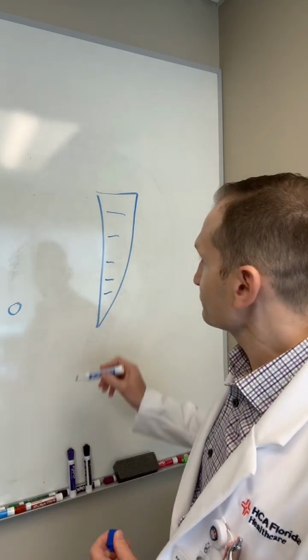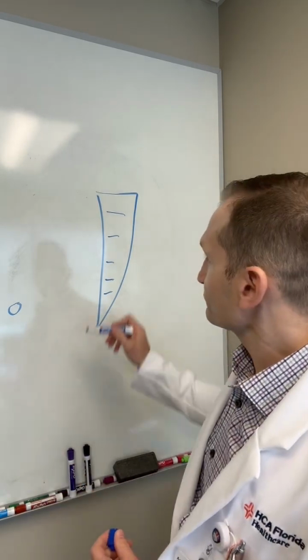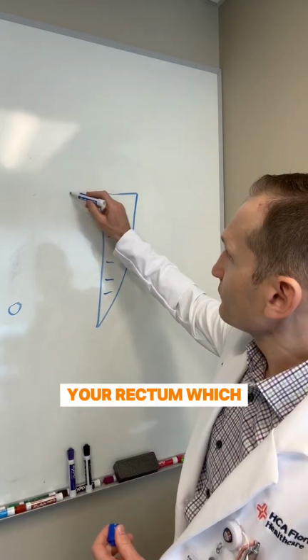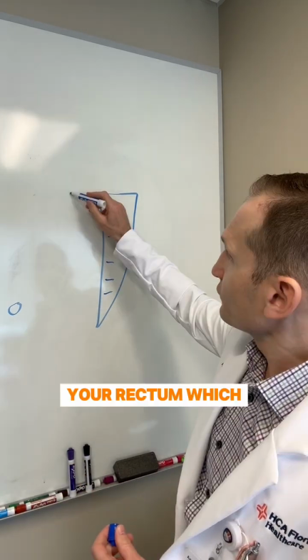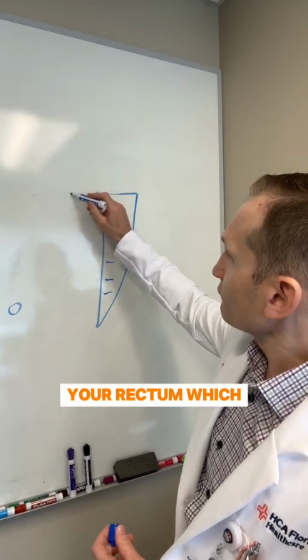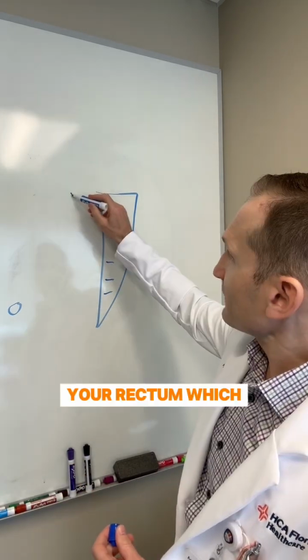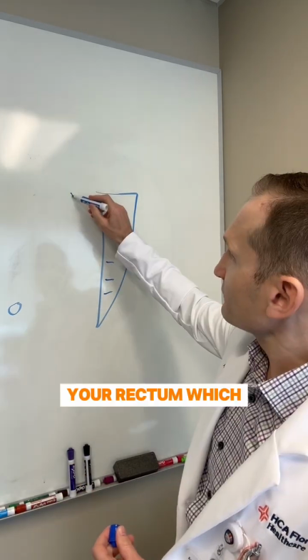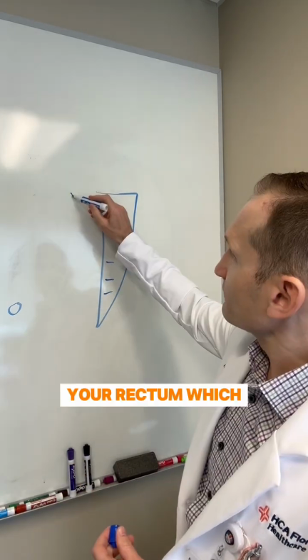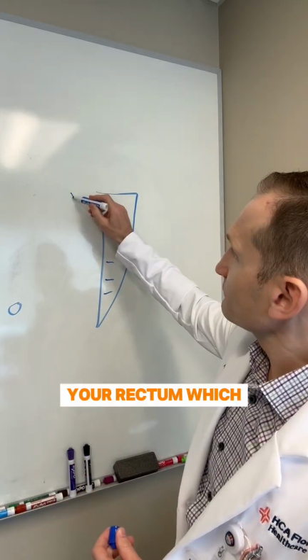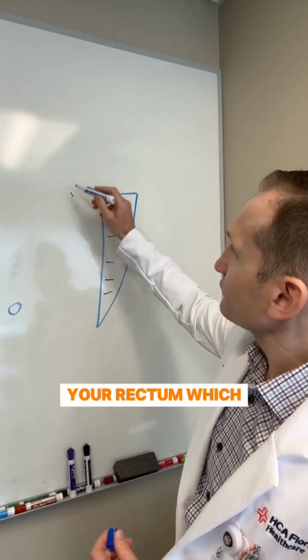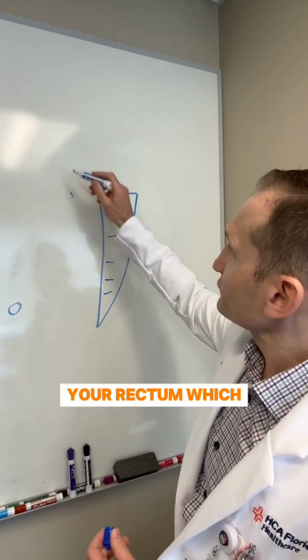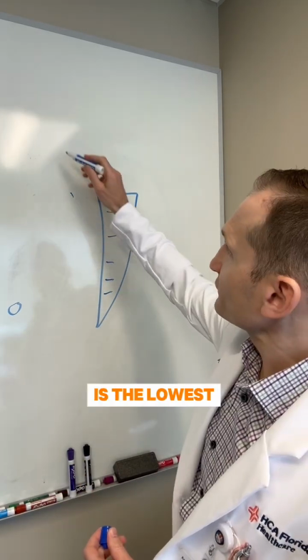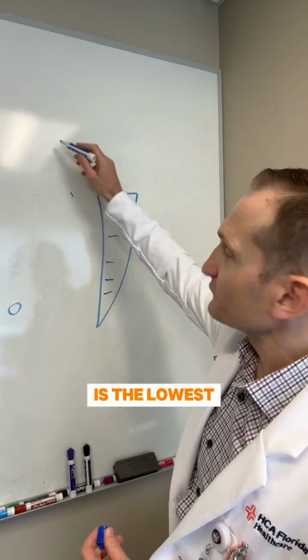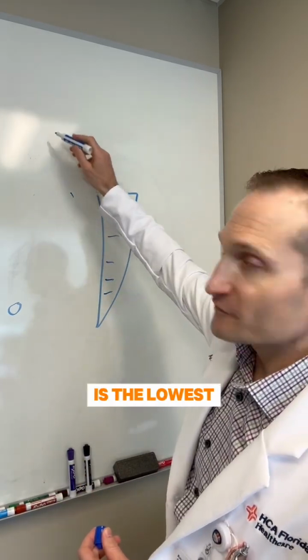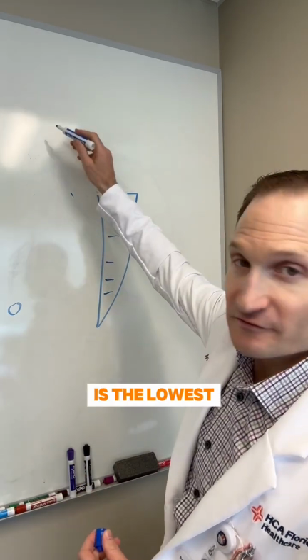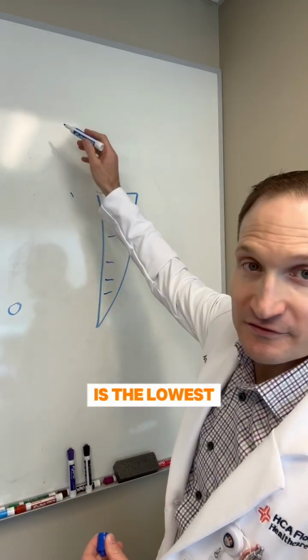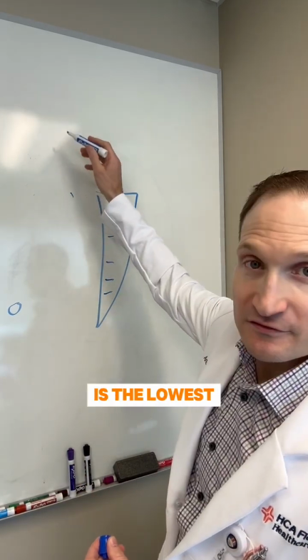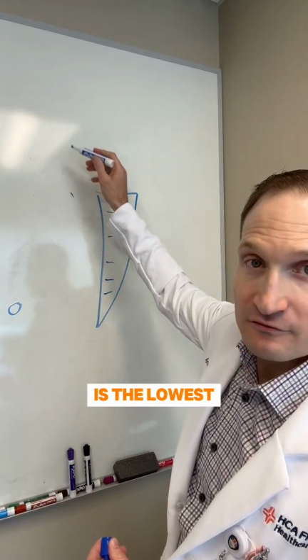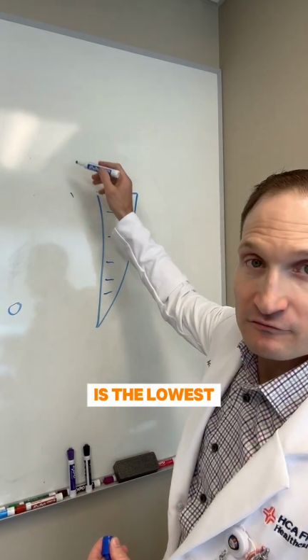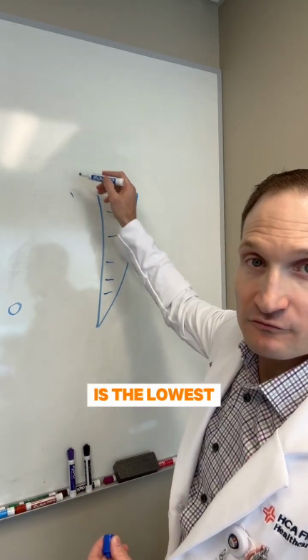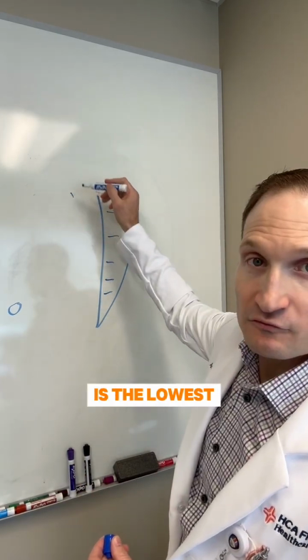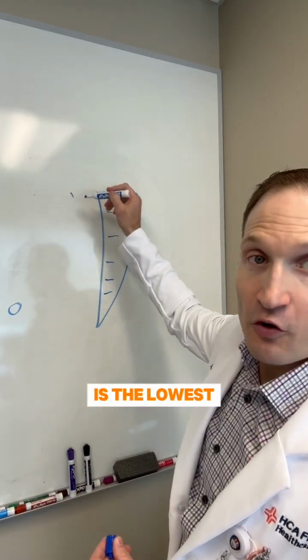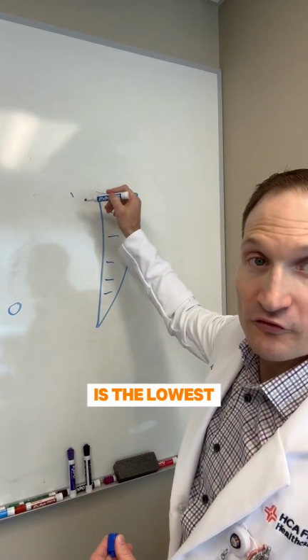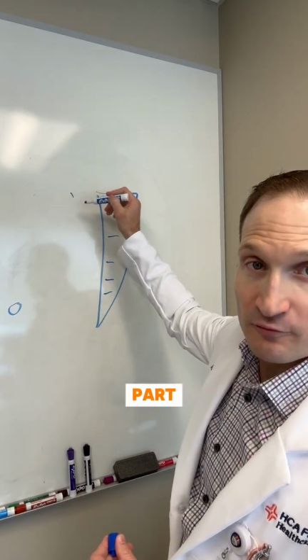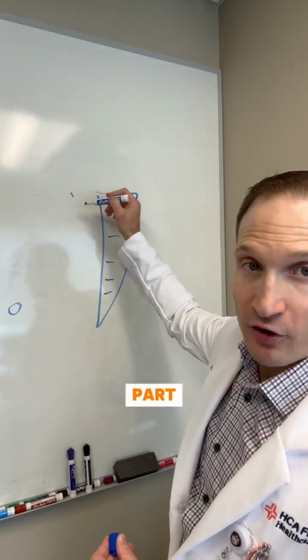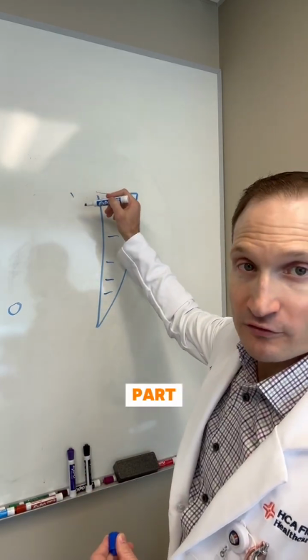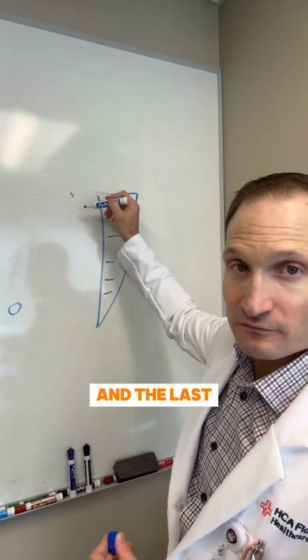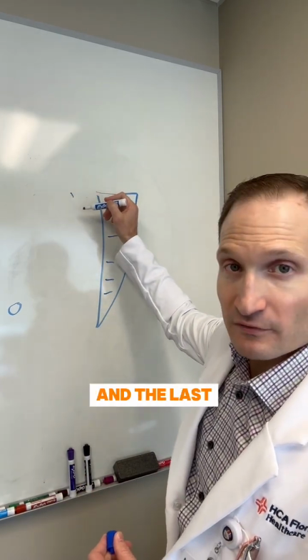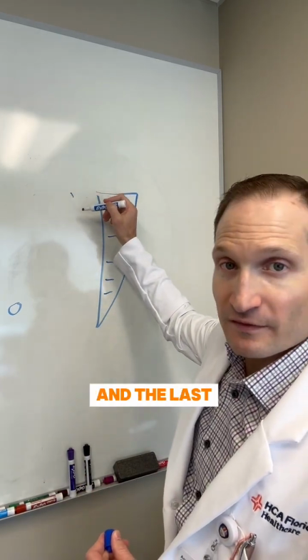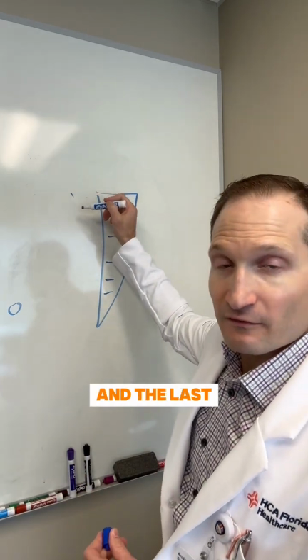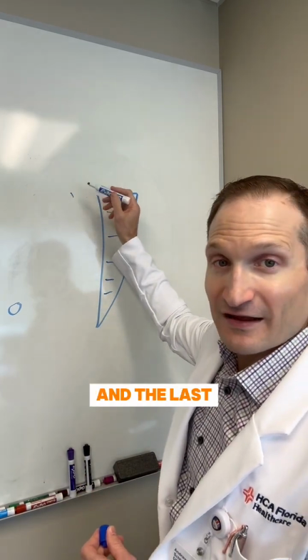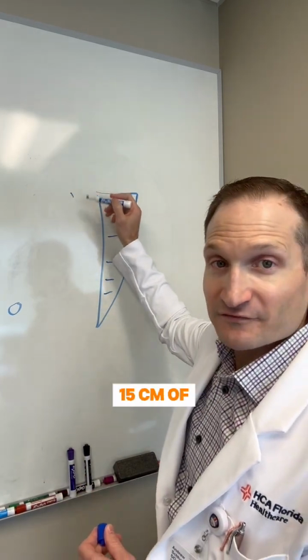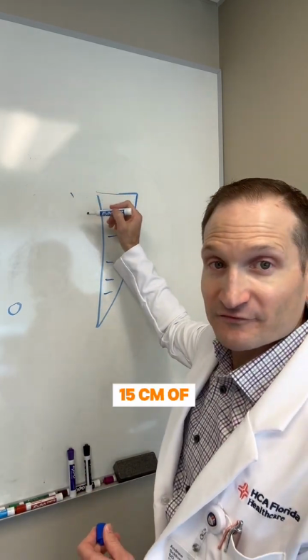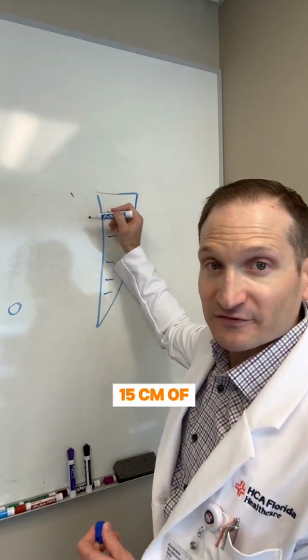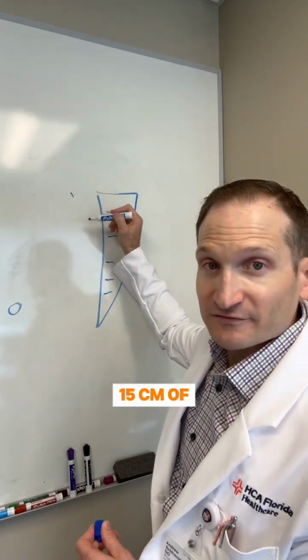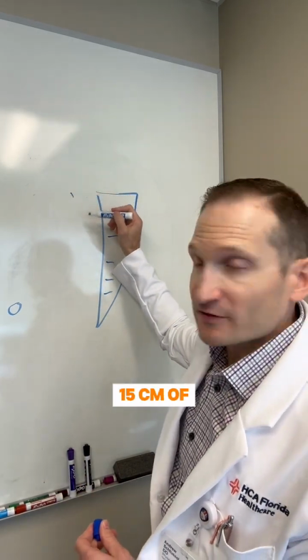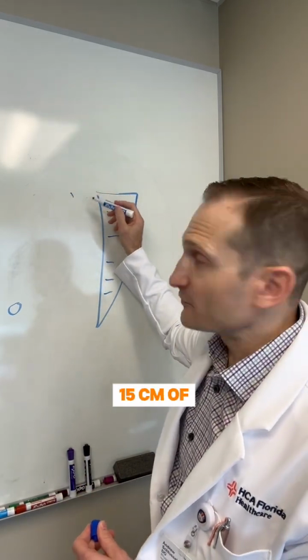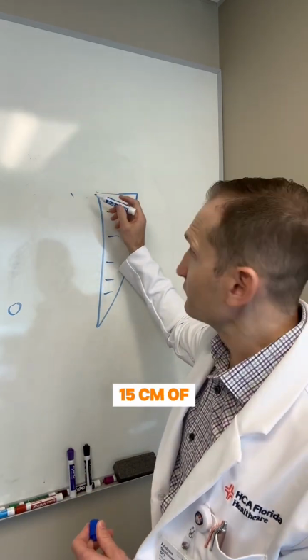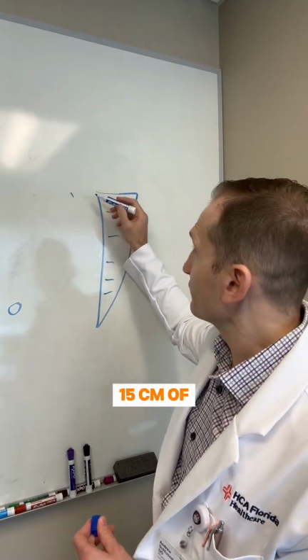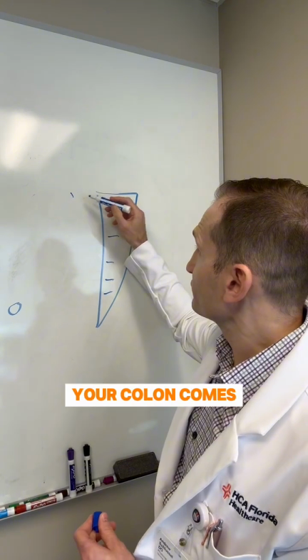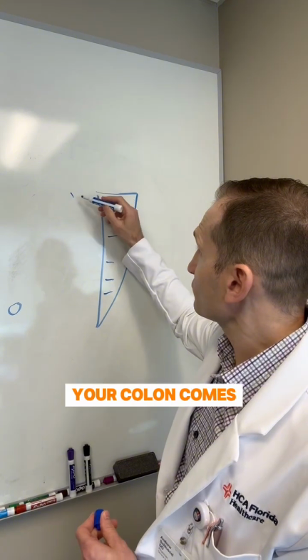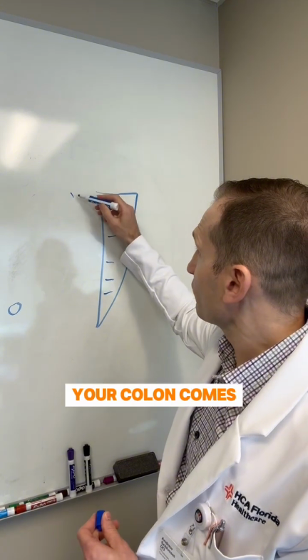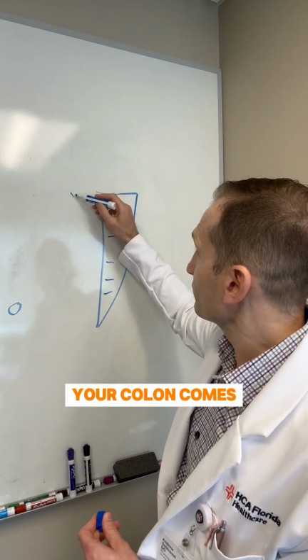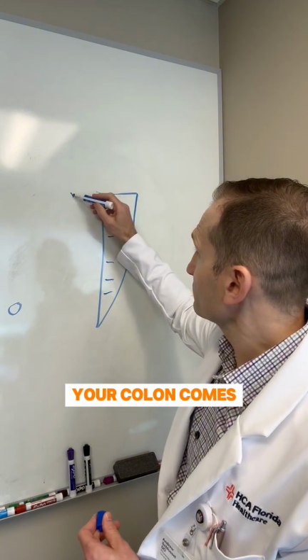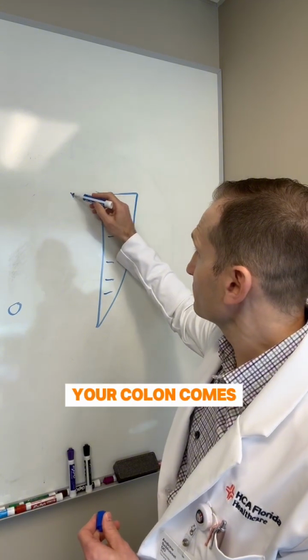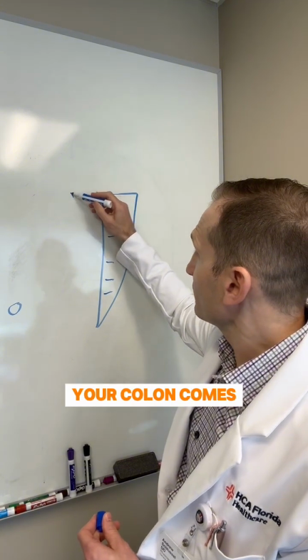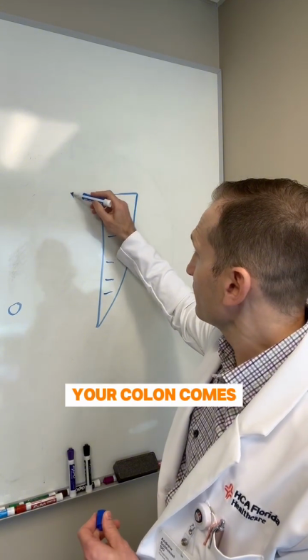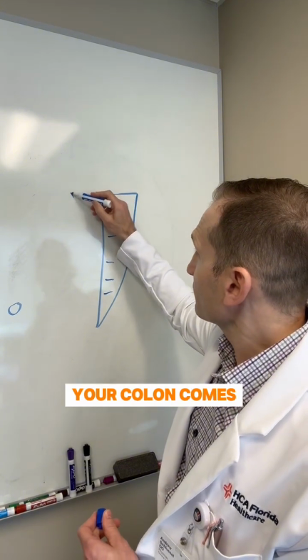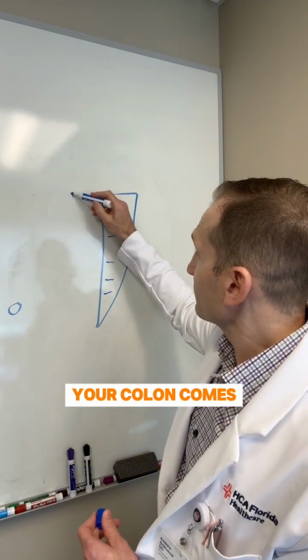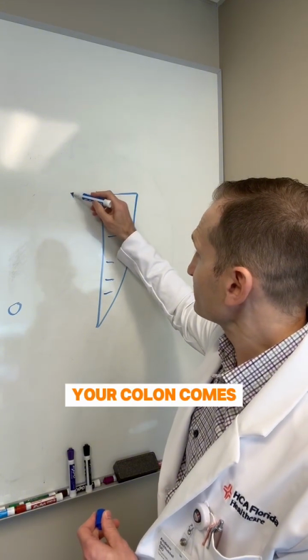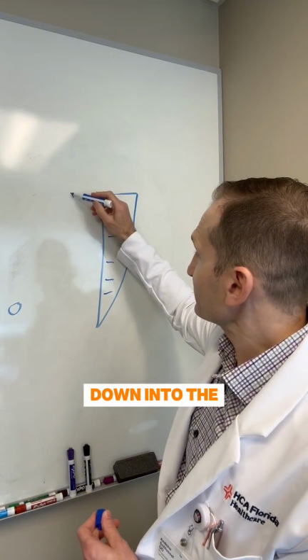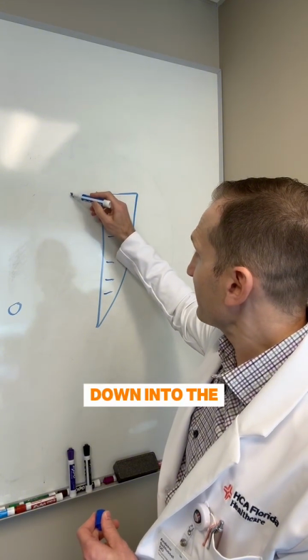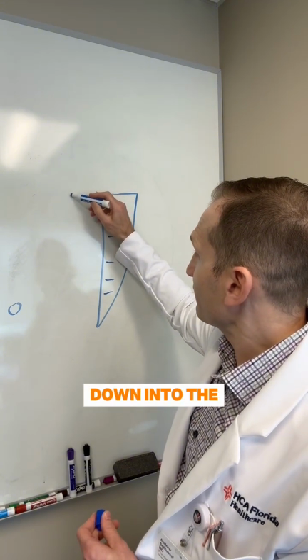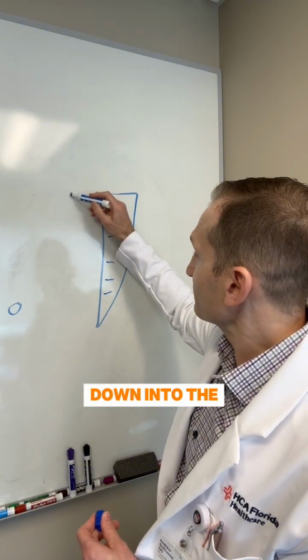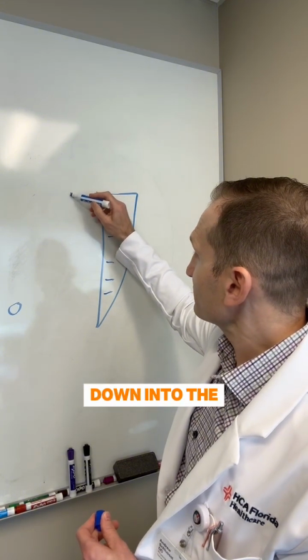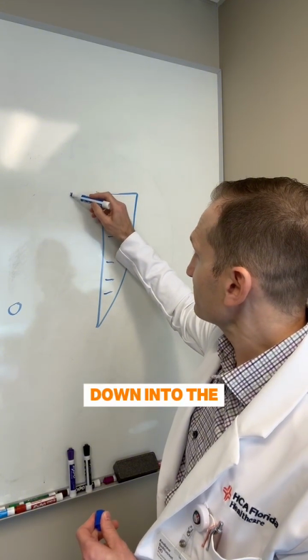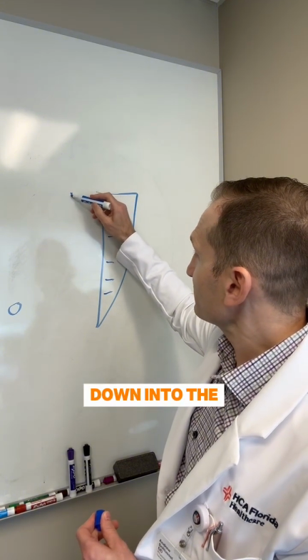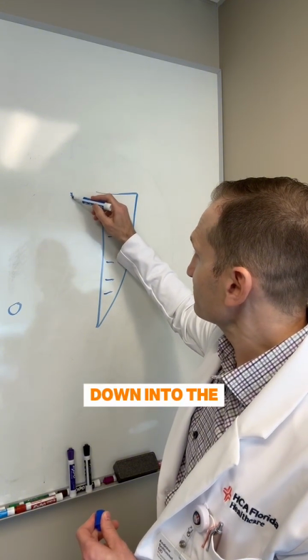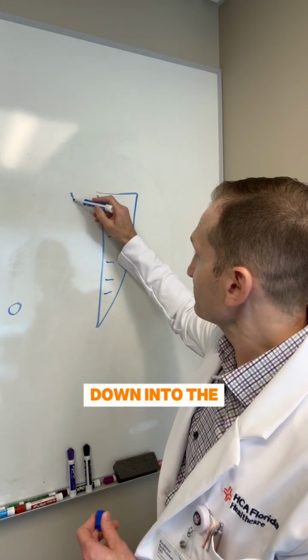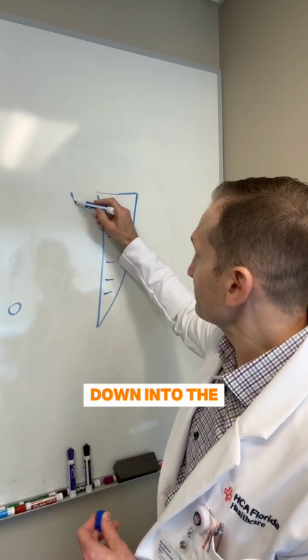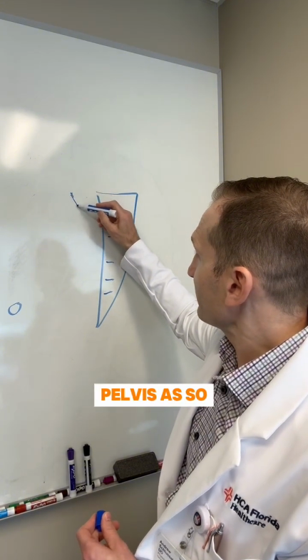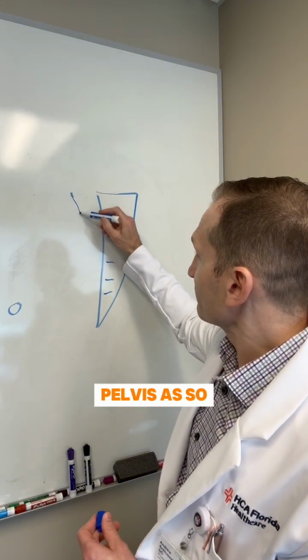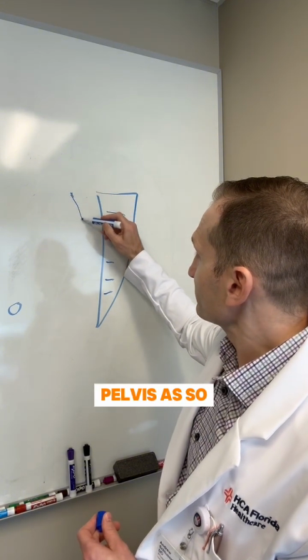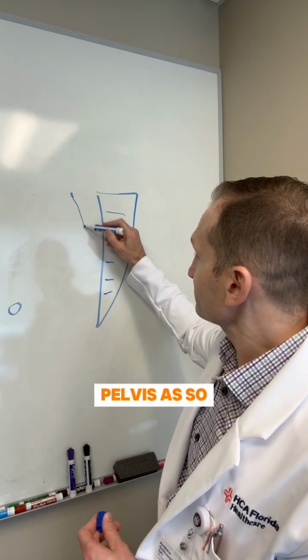Your rectum, which is the lowest part and the last 15 centimeters of your colon, comes down into the pelvis.